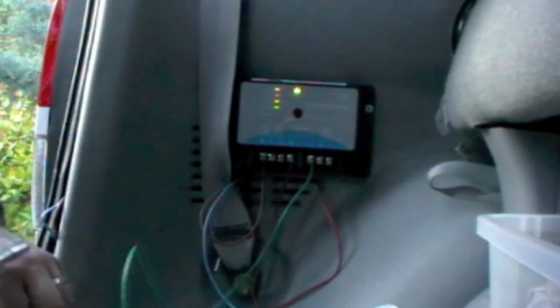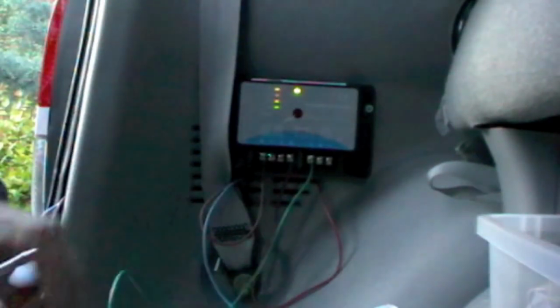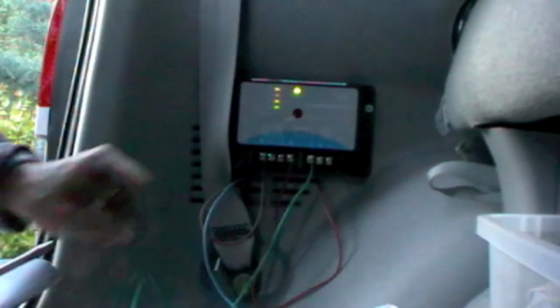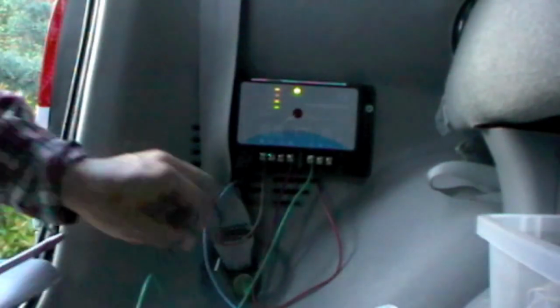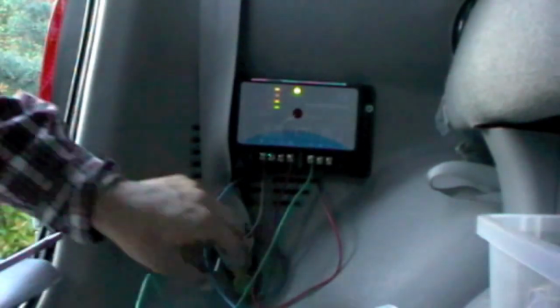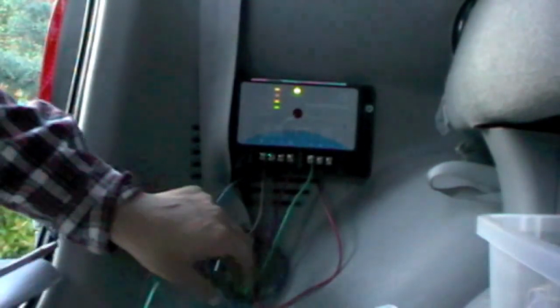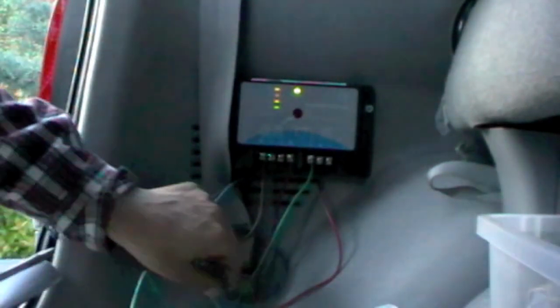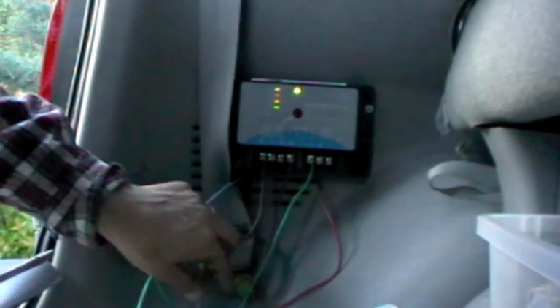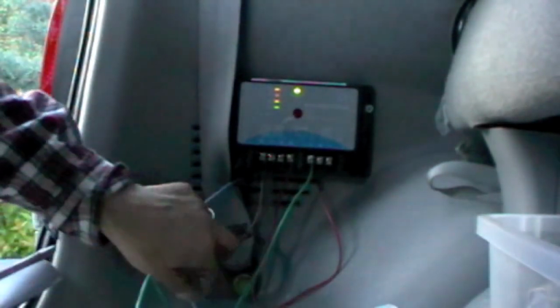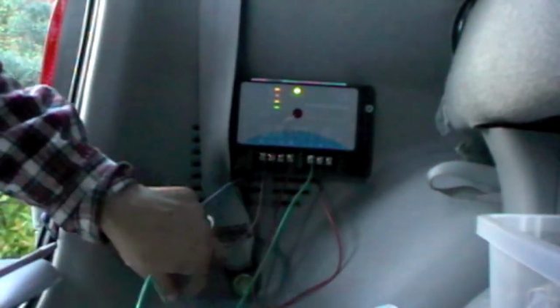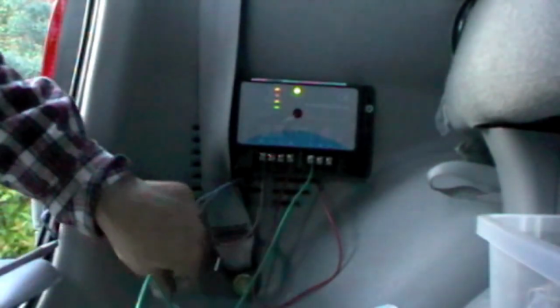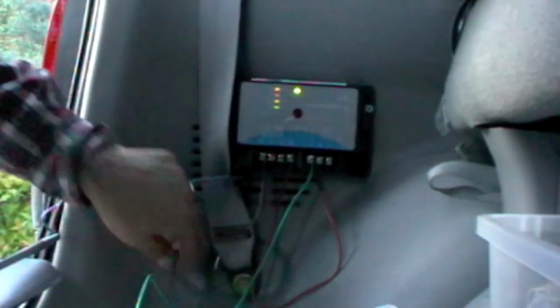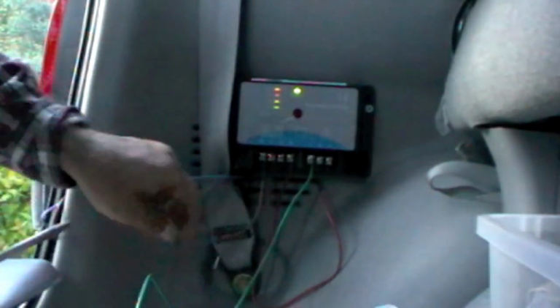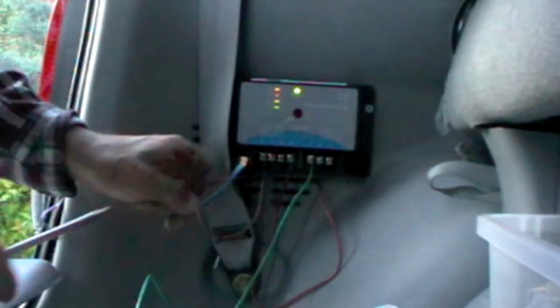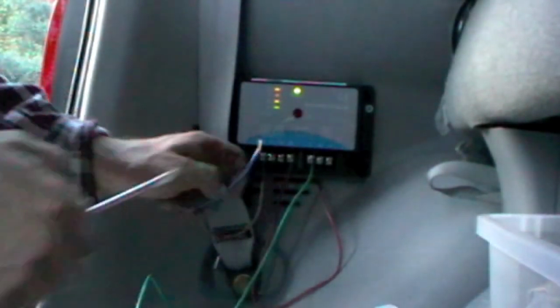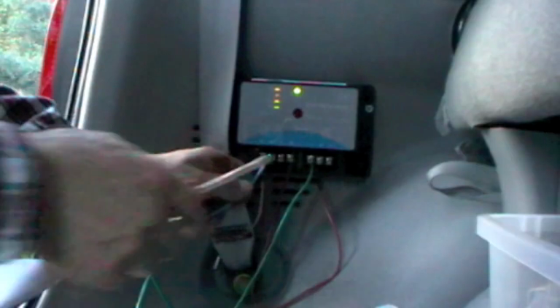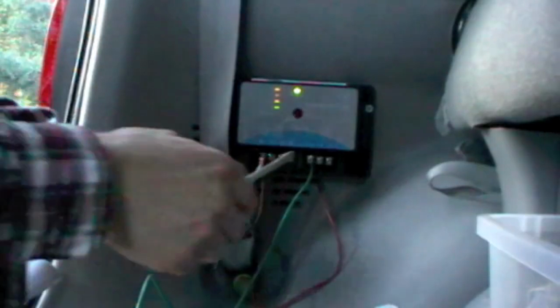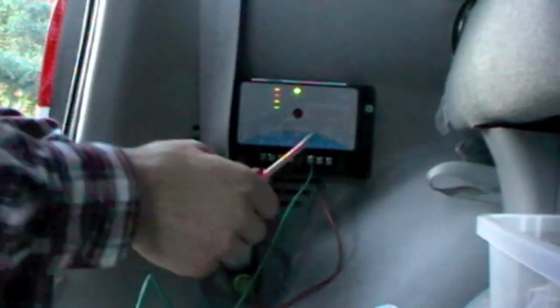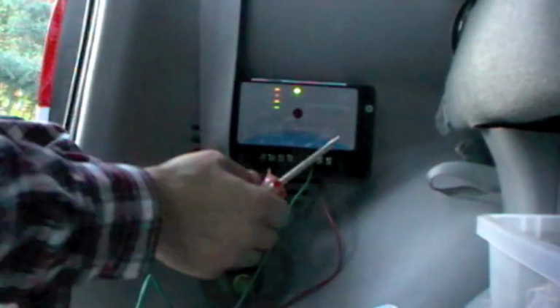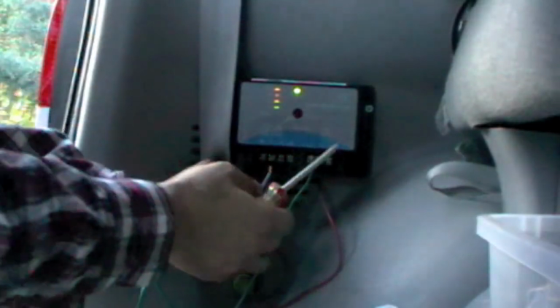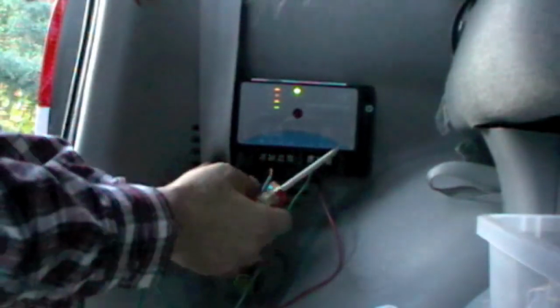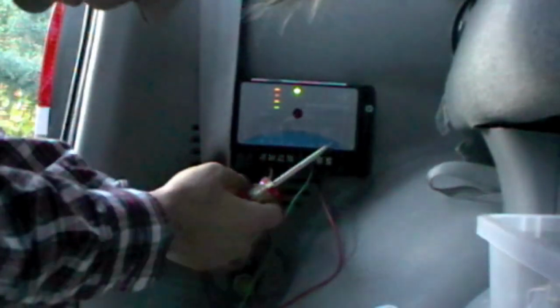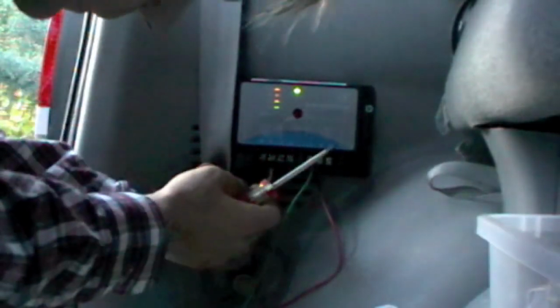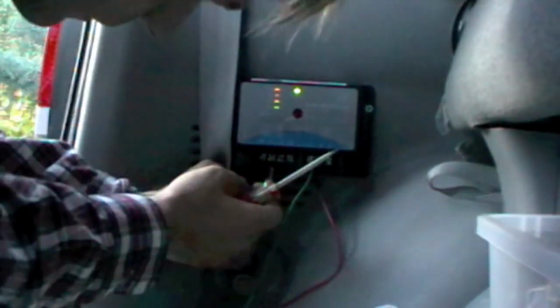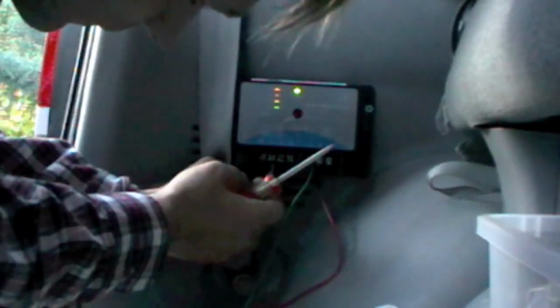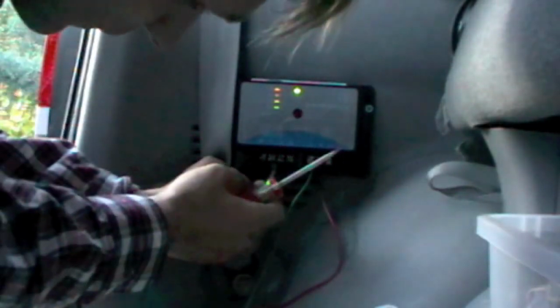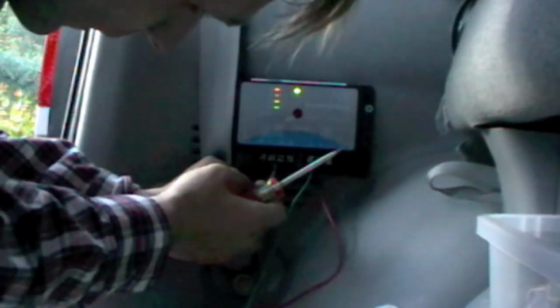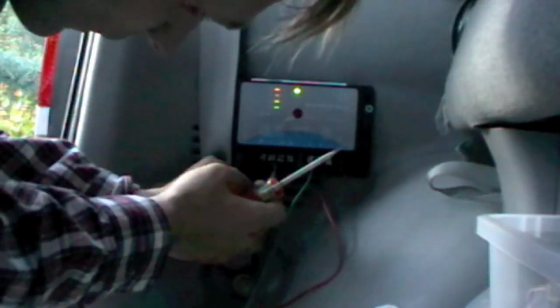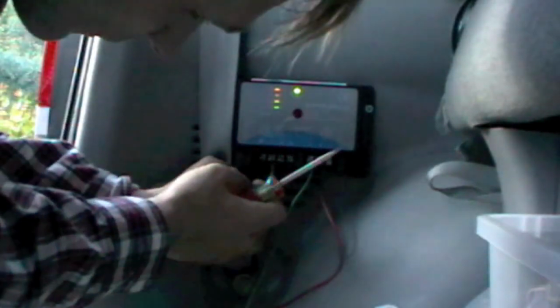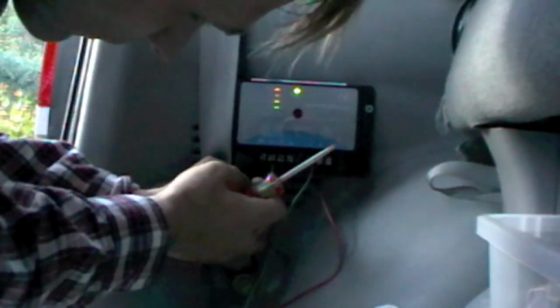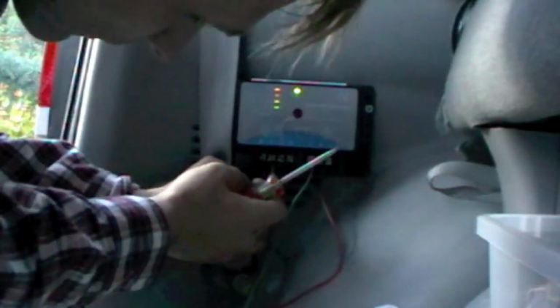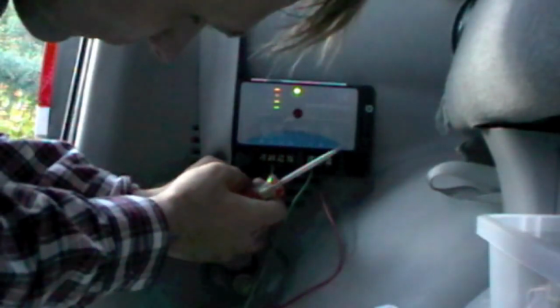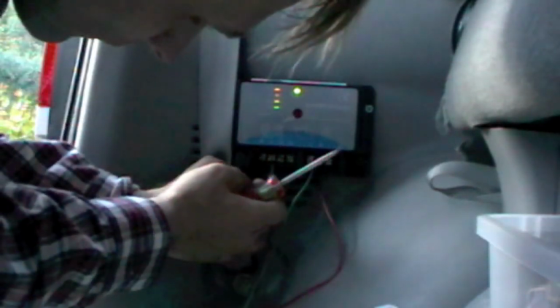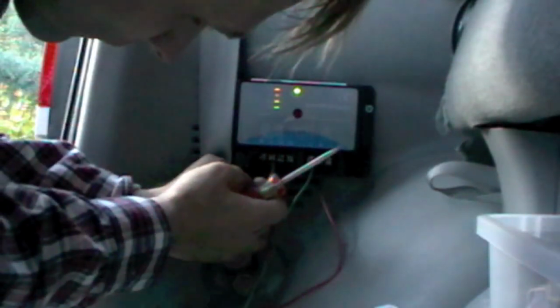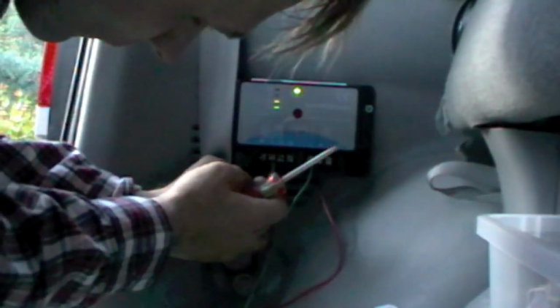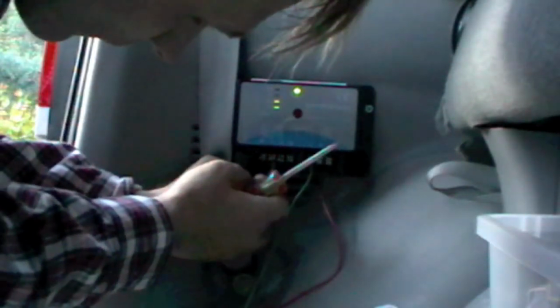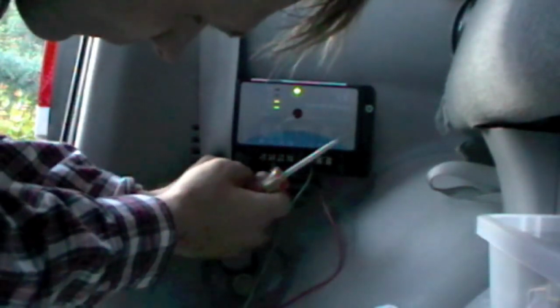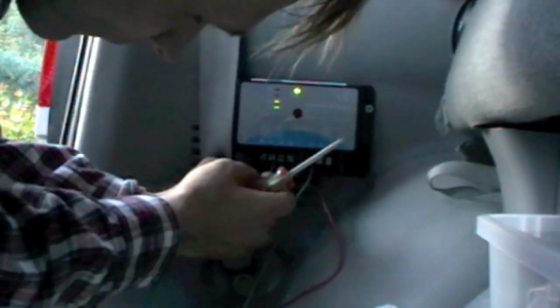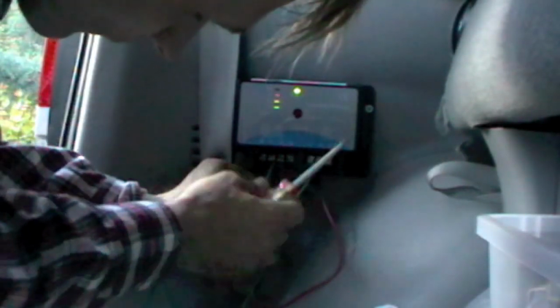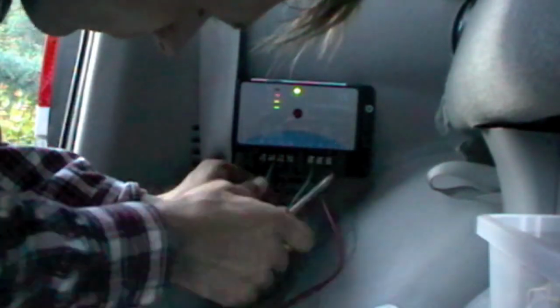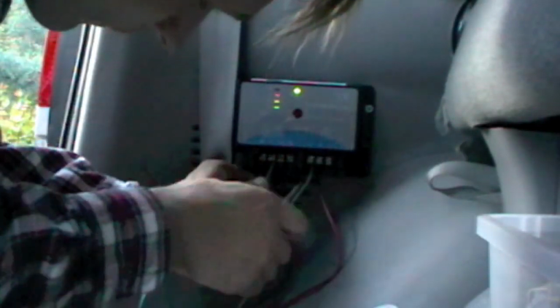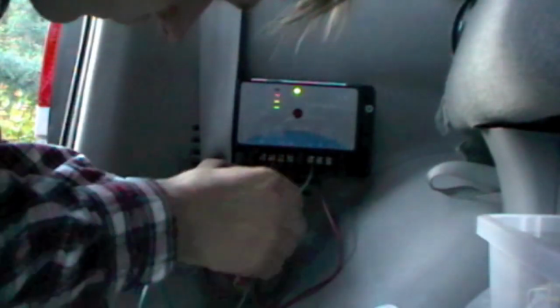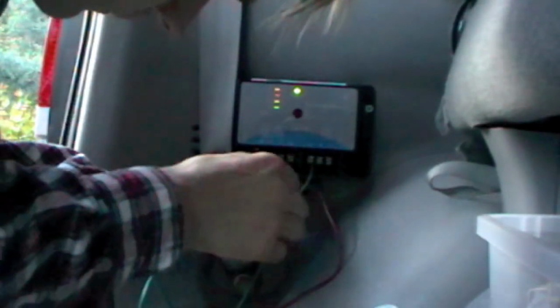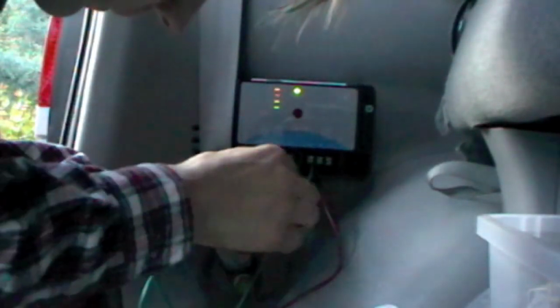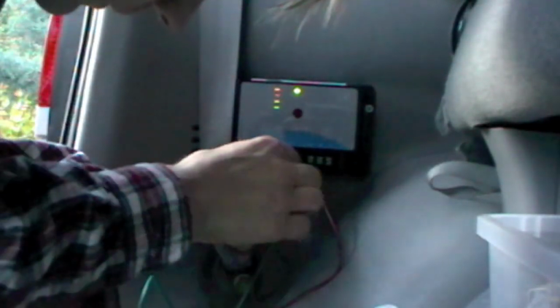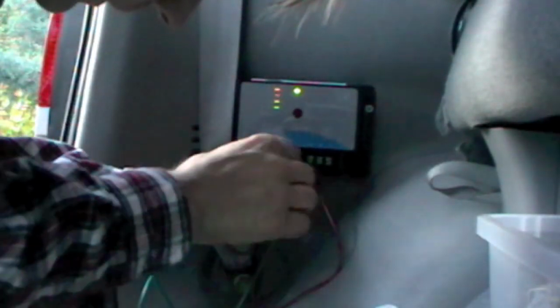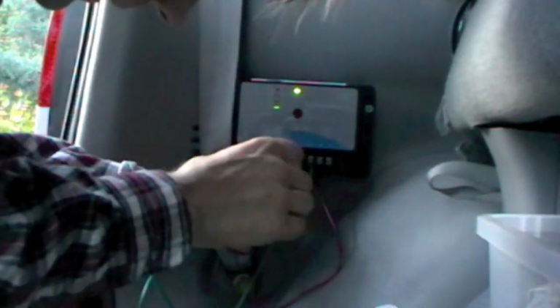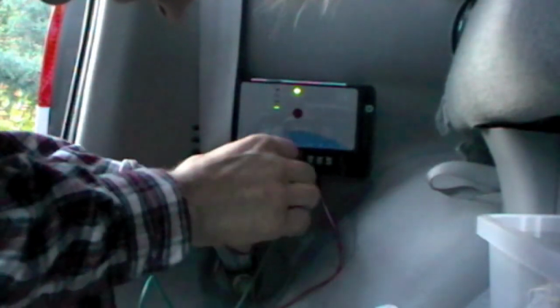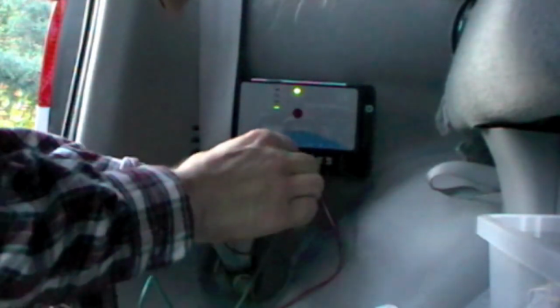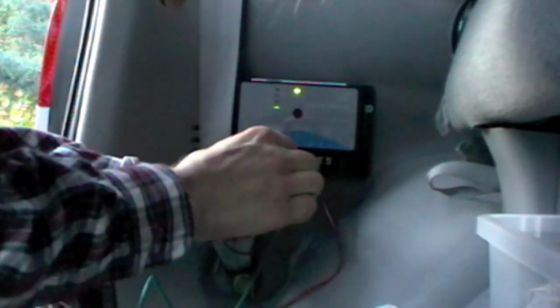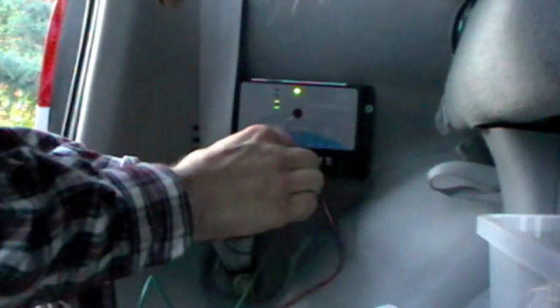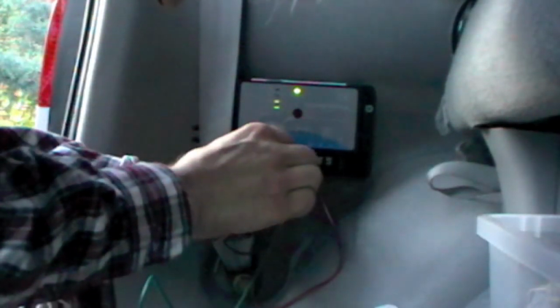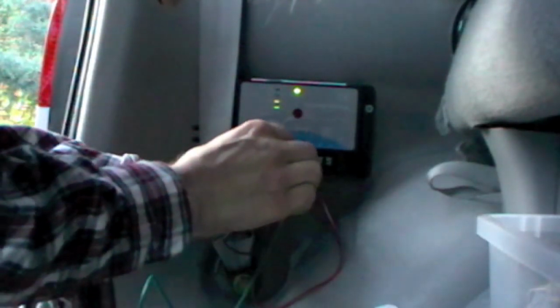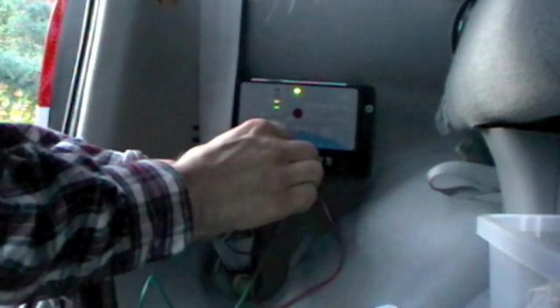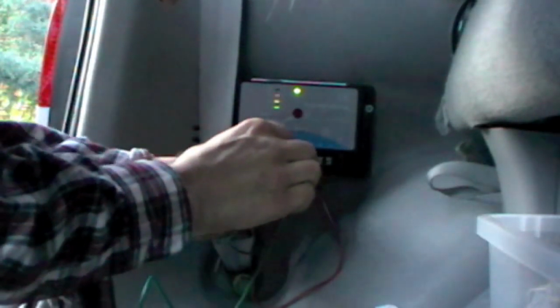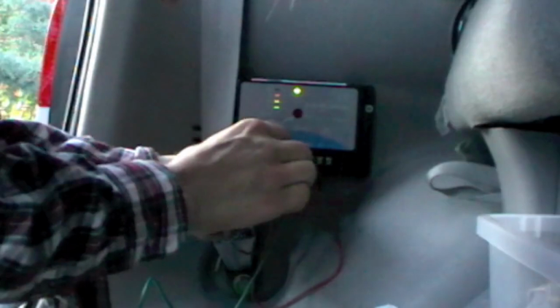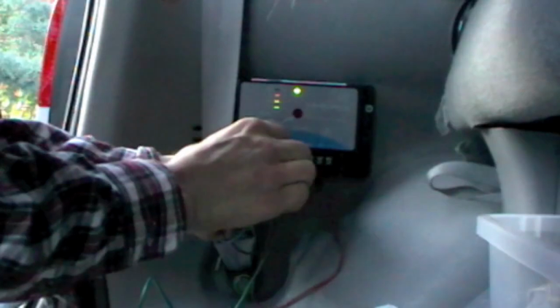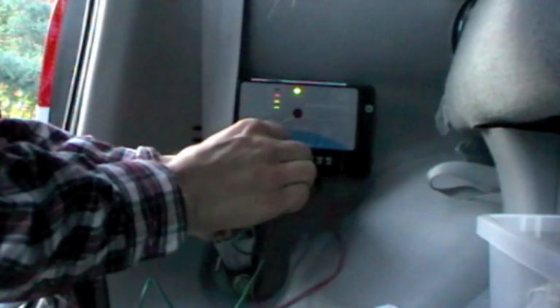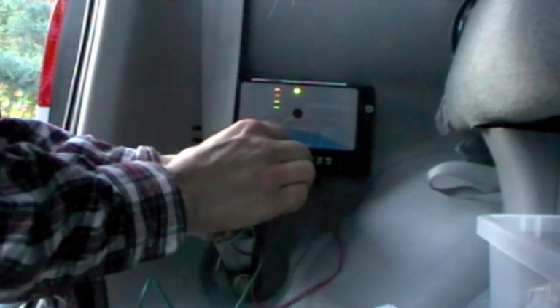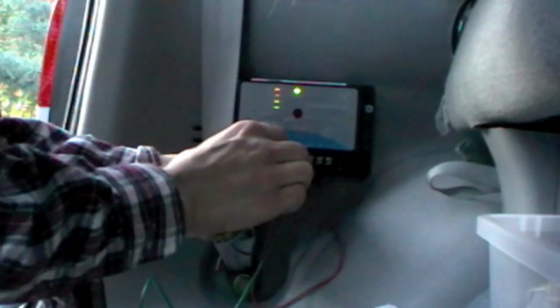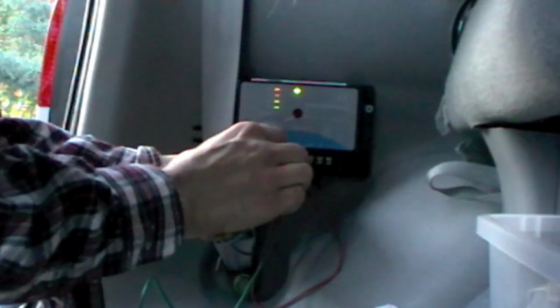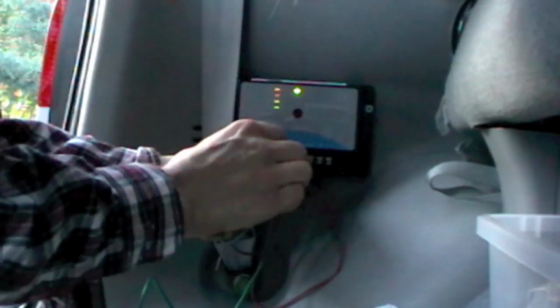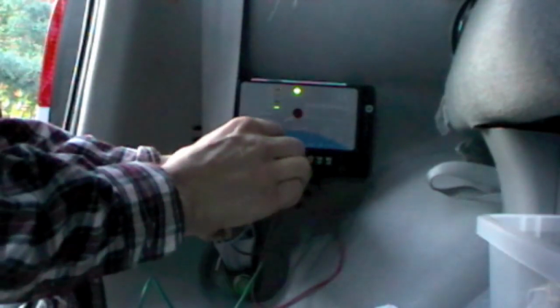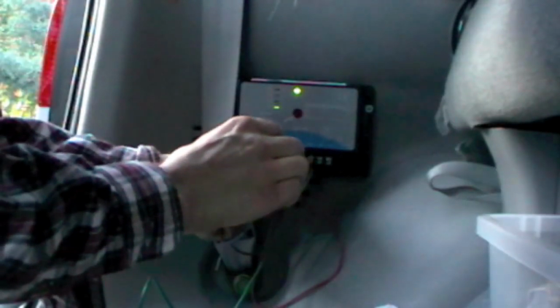And then finally attaching the negative. Look at that — even though there's no light, it stops charging.